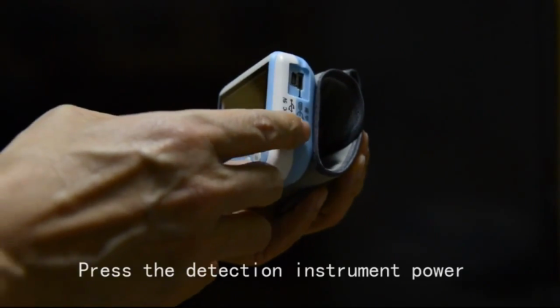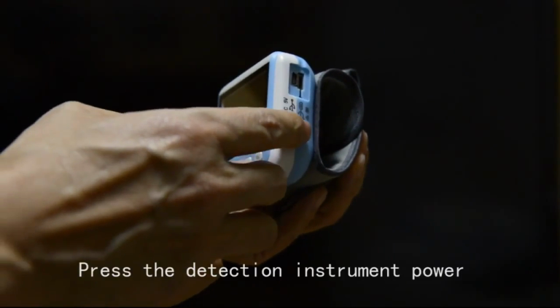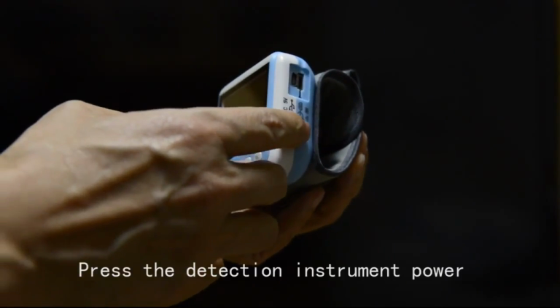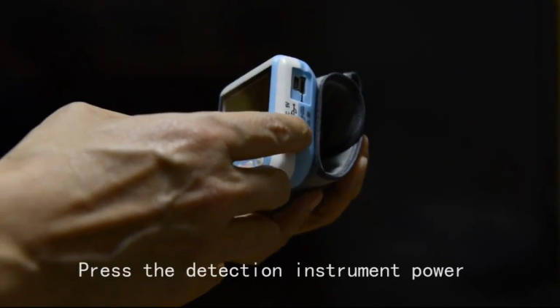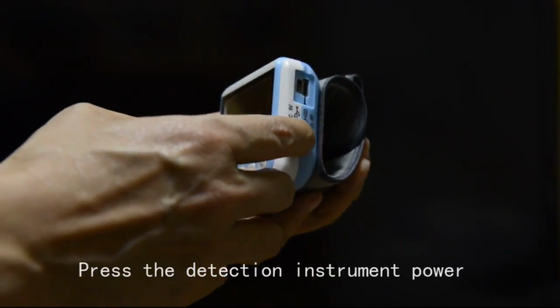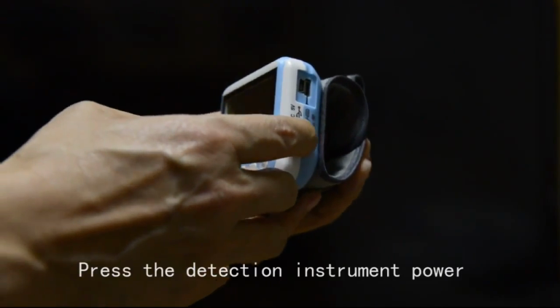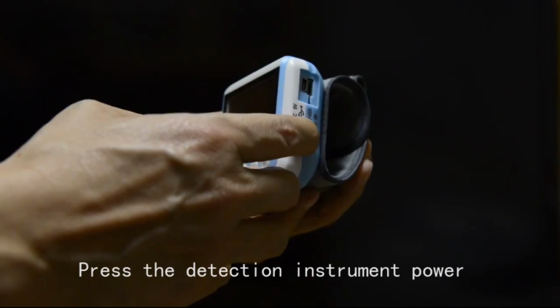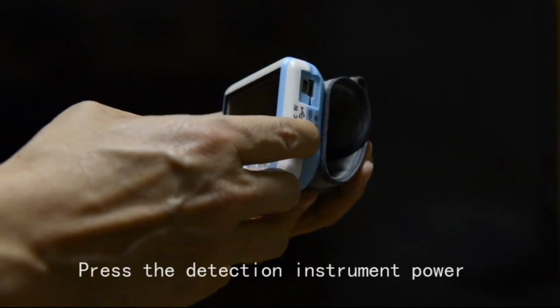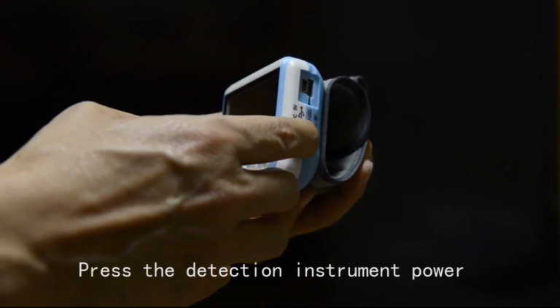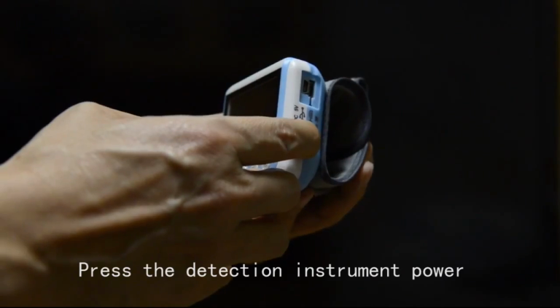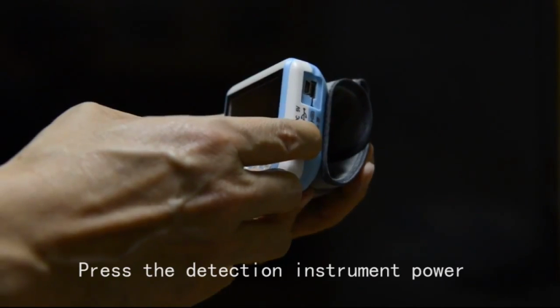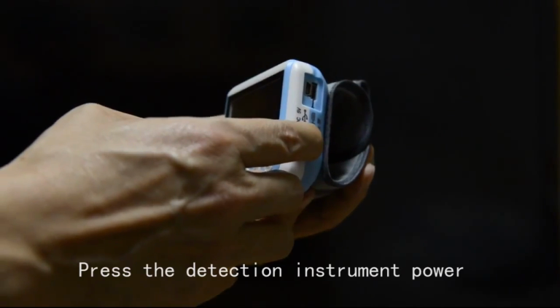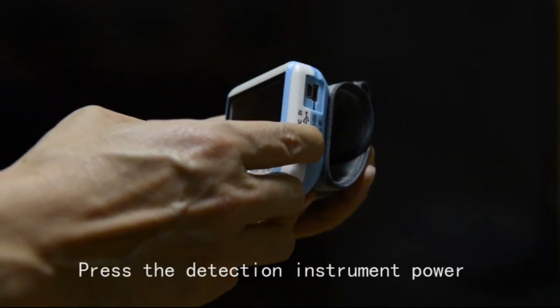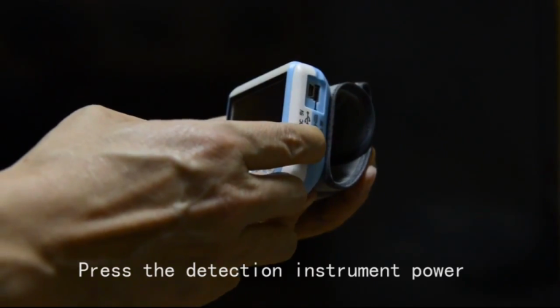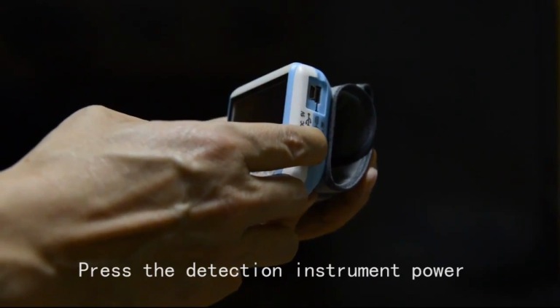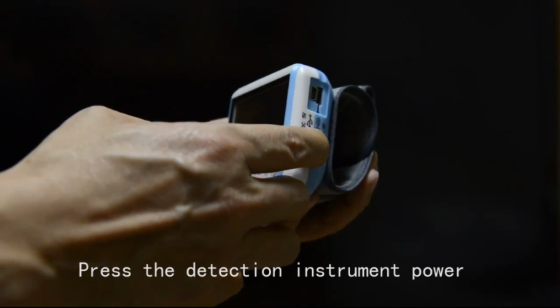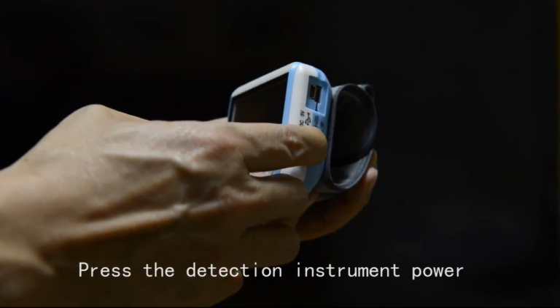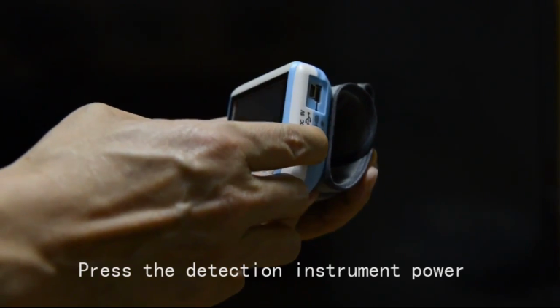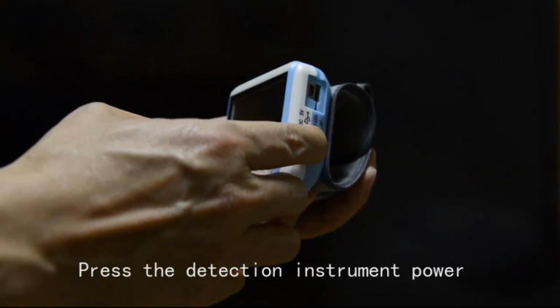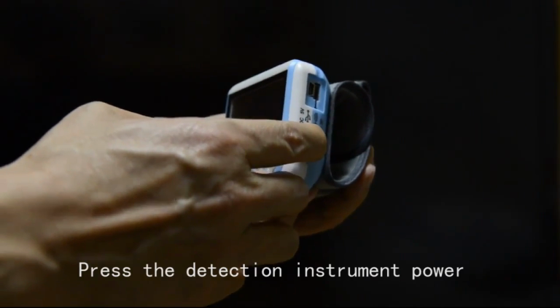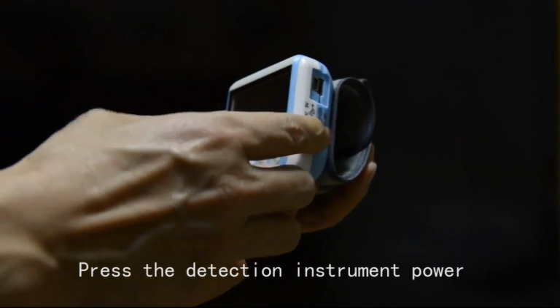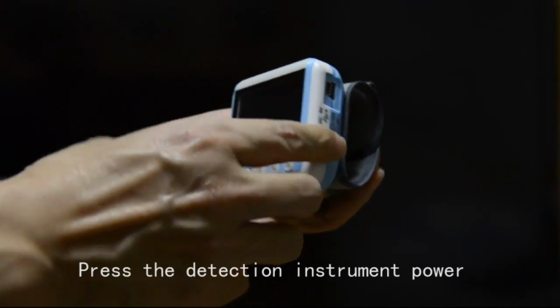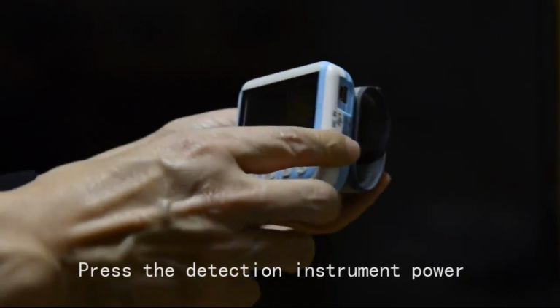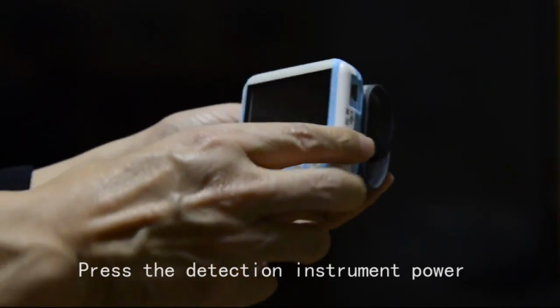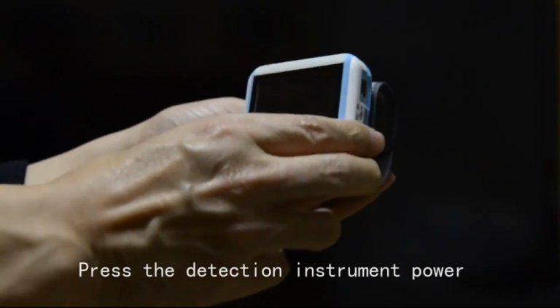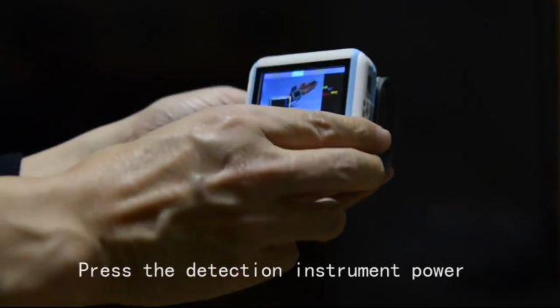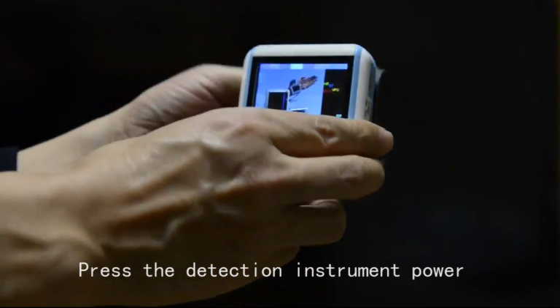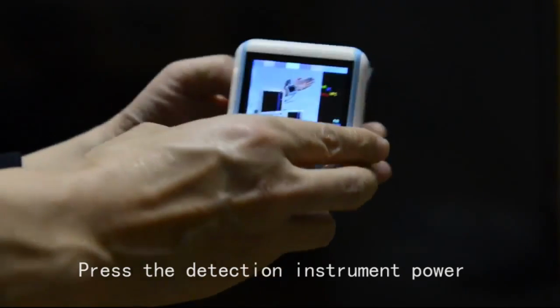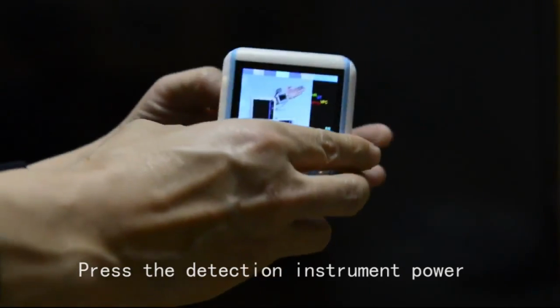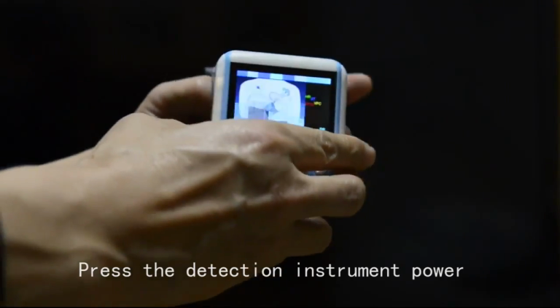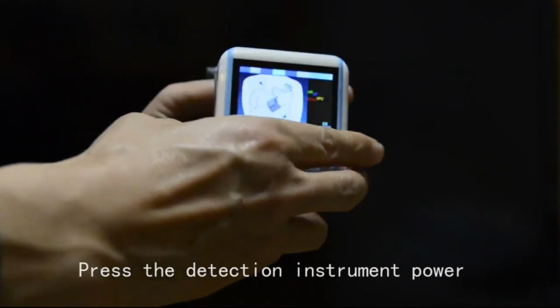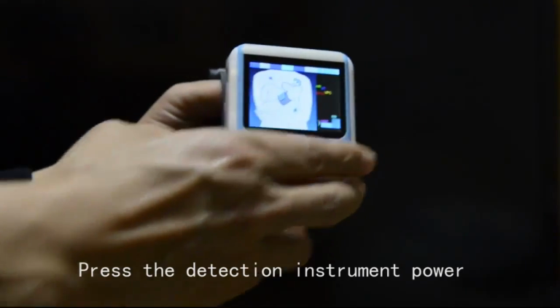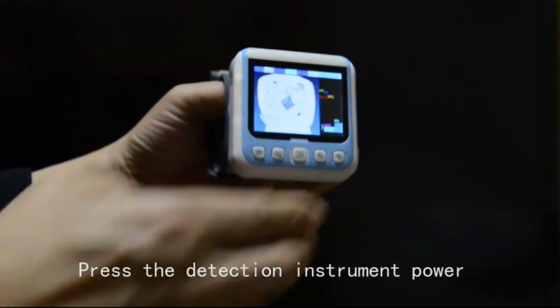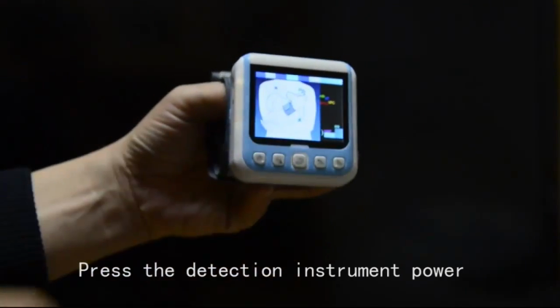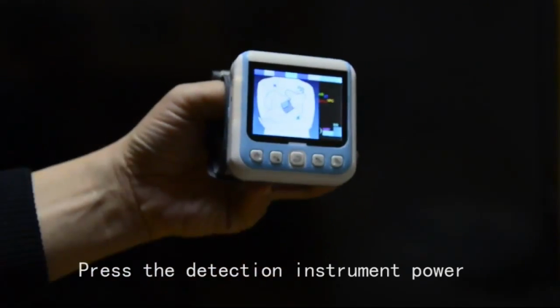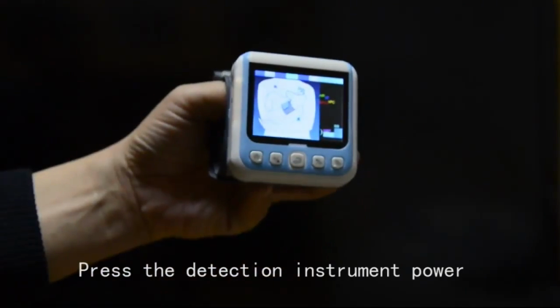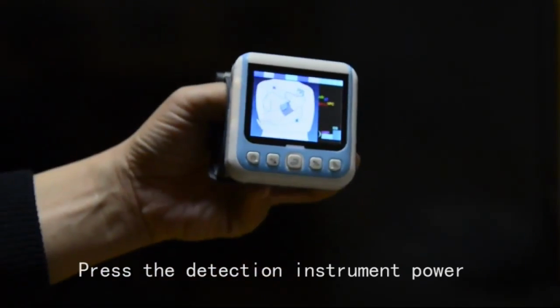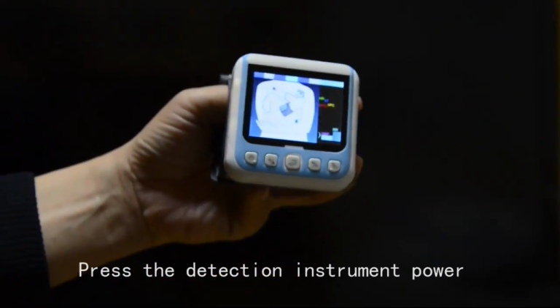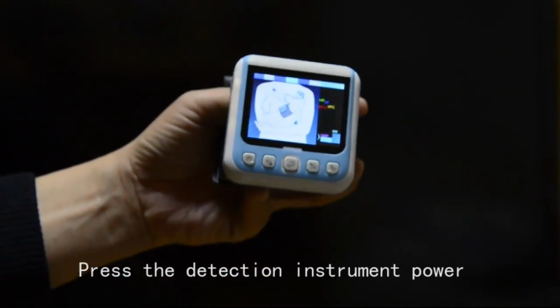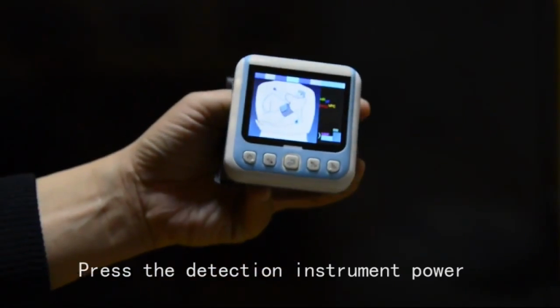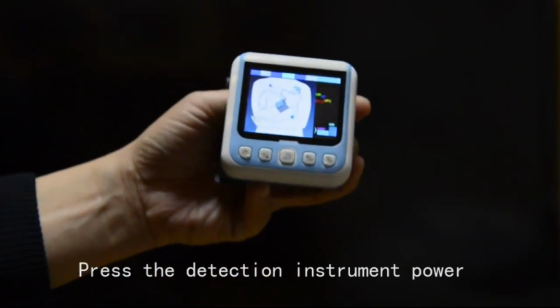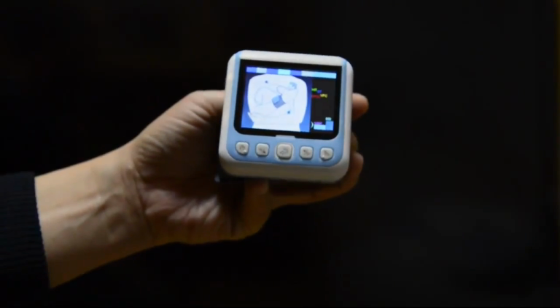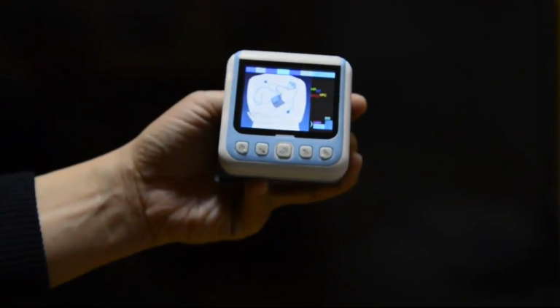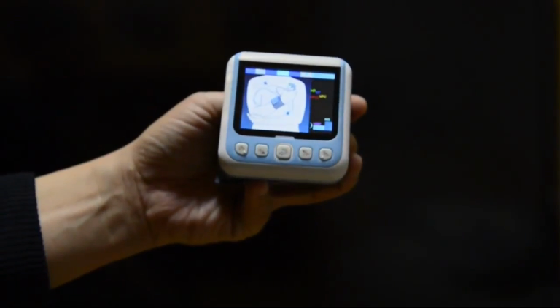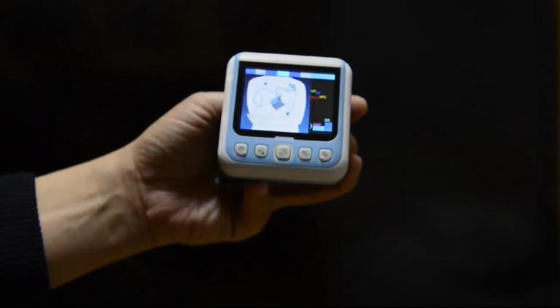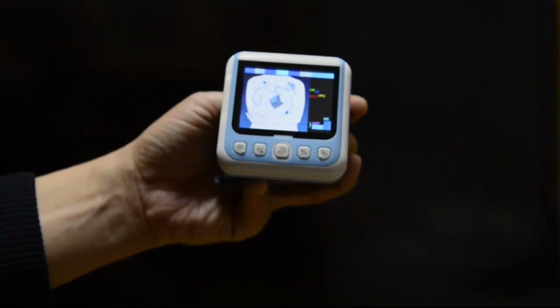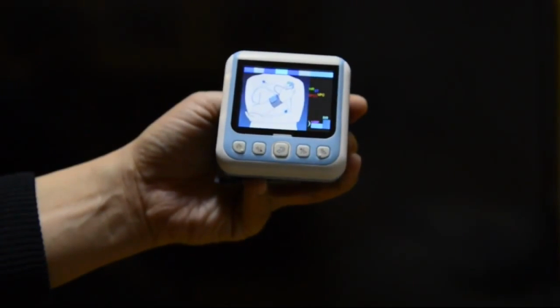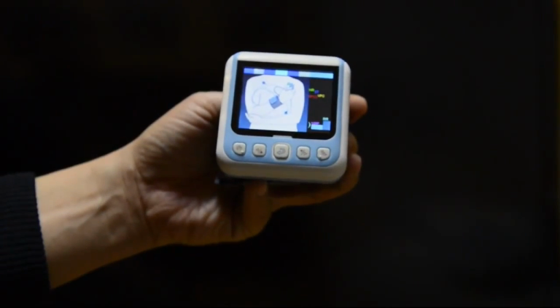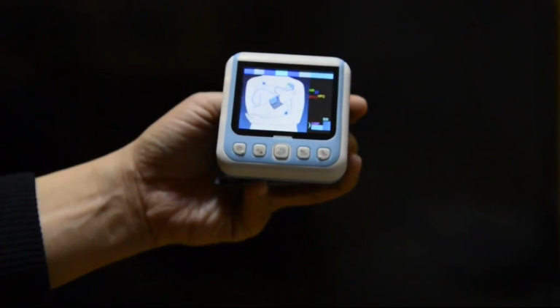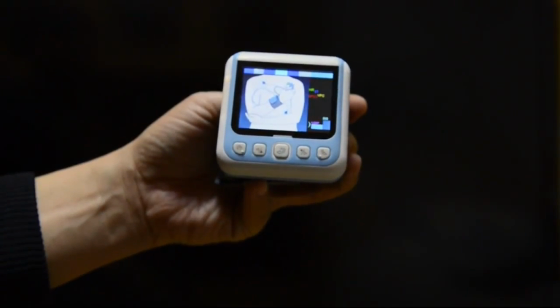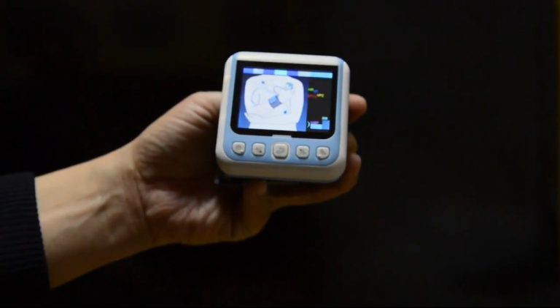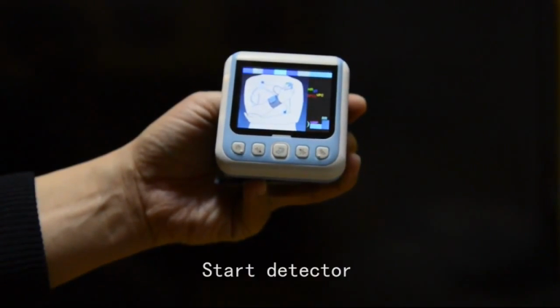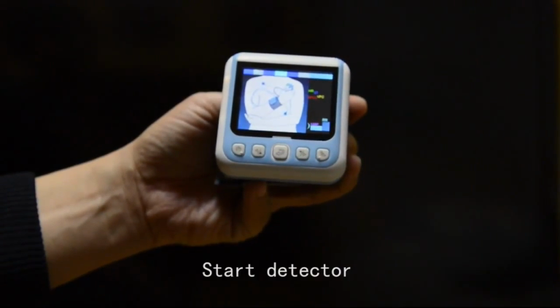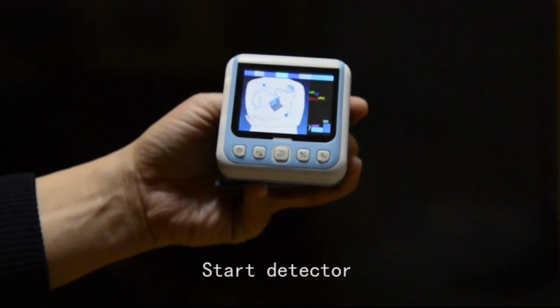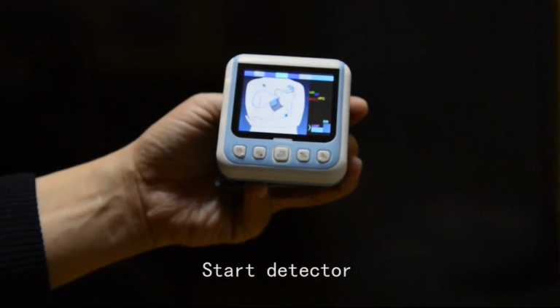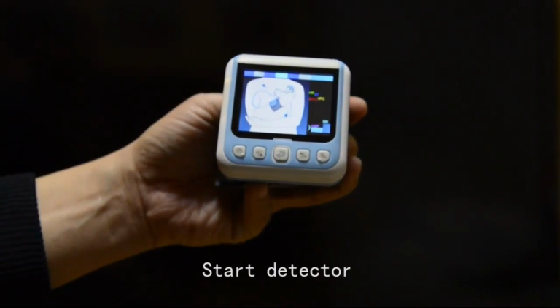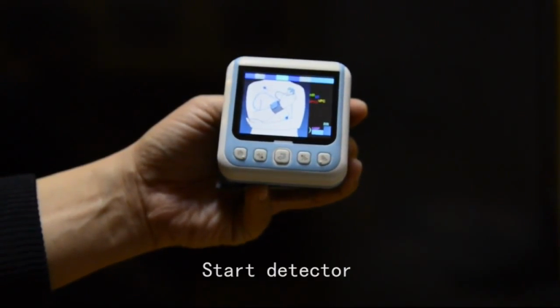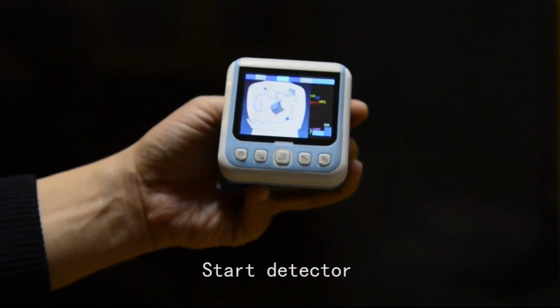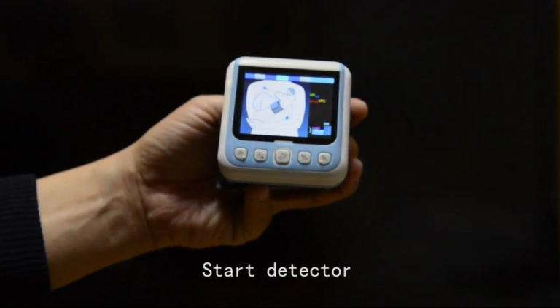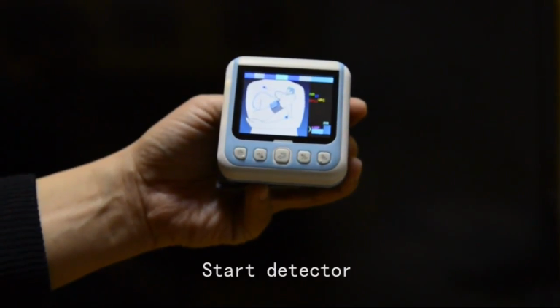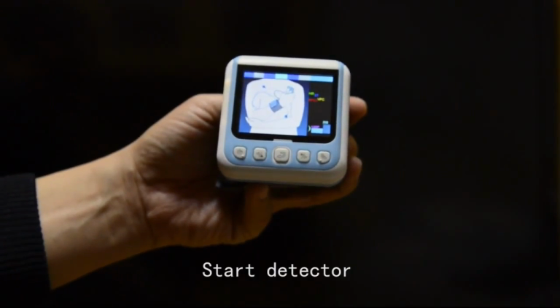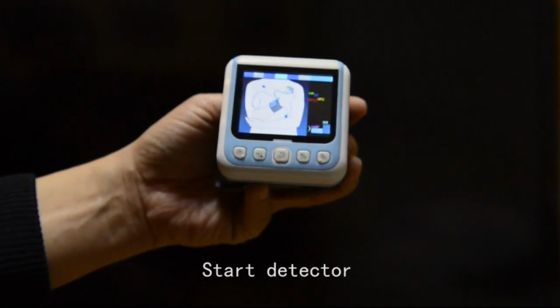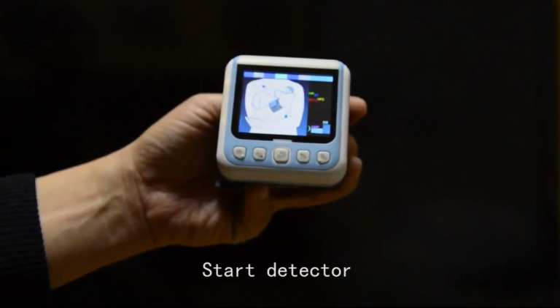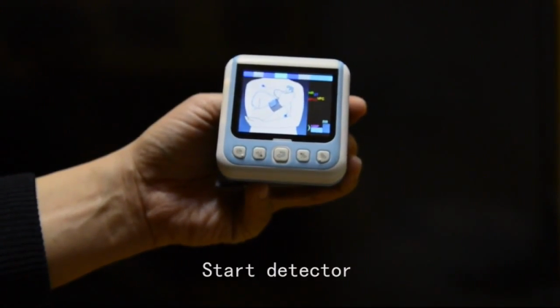Press the detection instrument power switch to start the detectors.